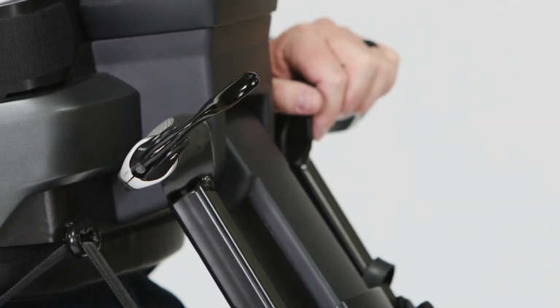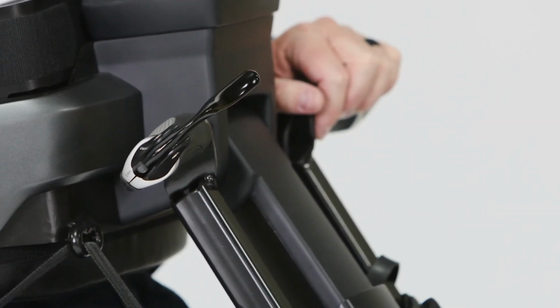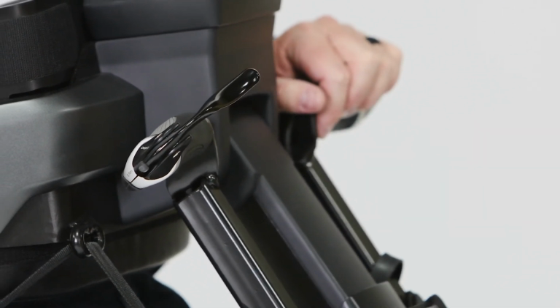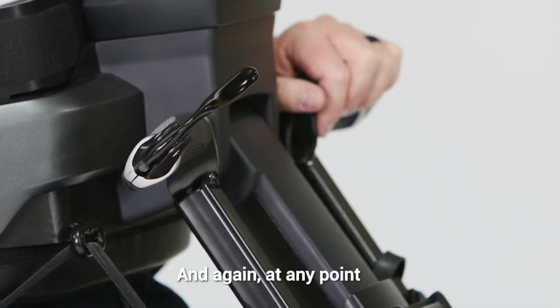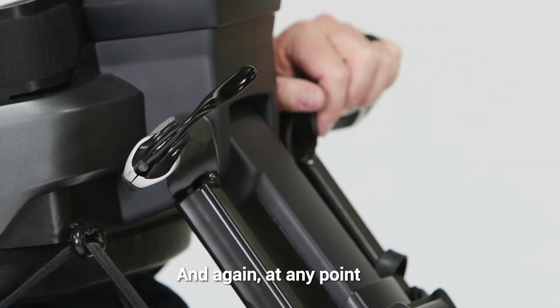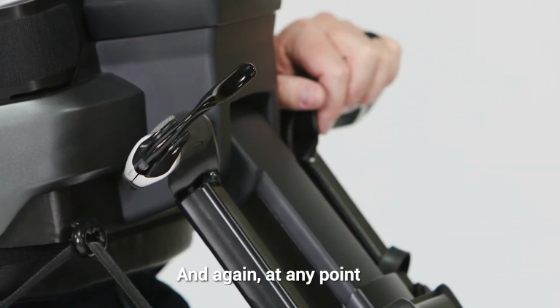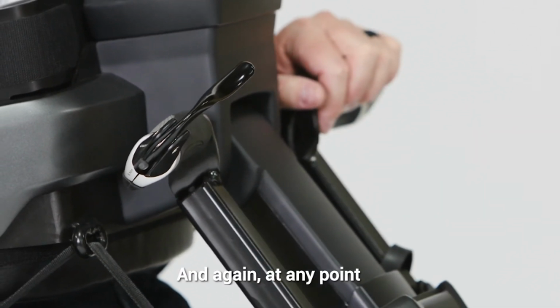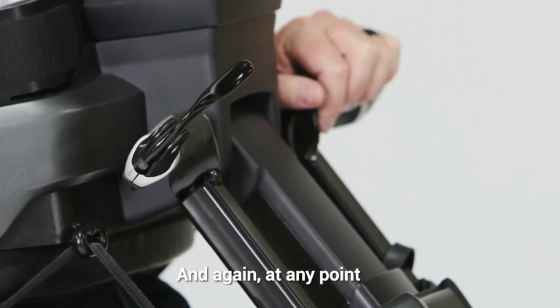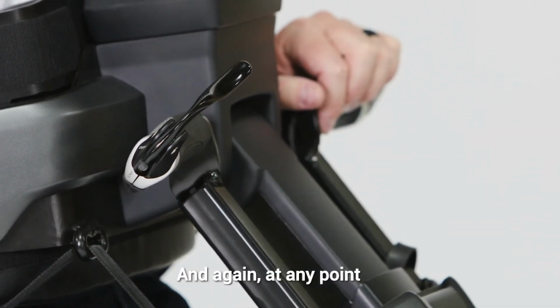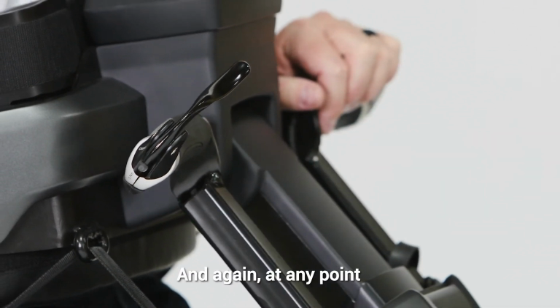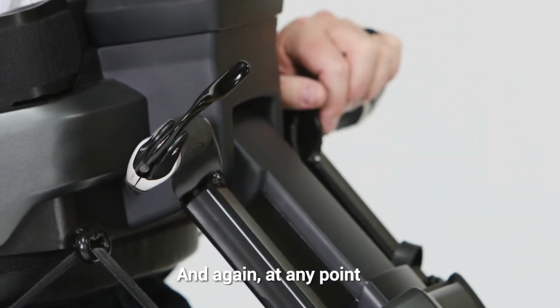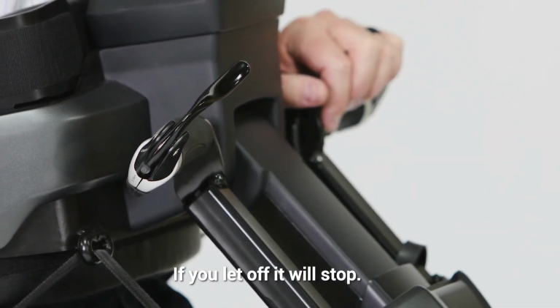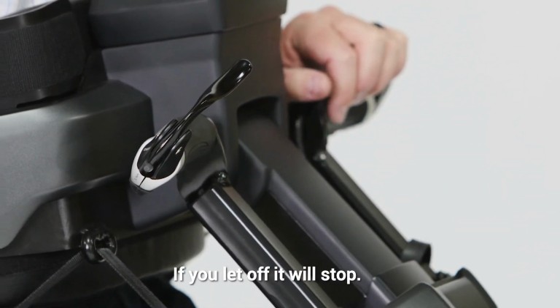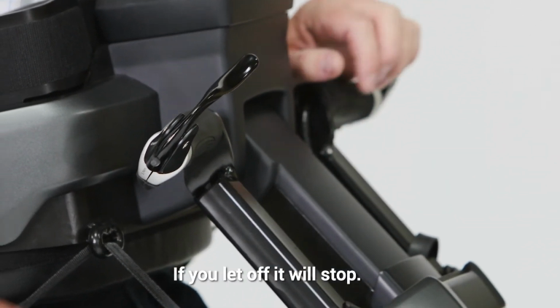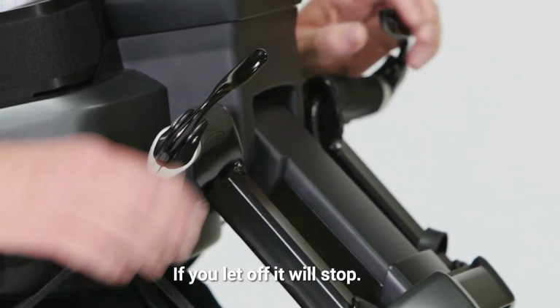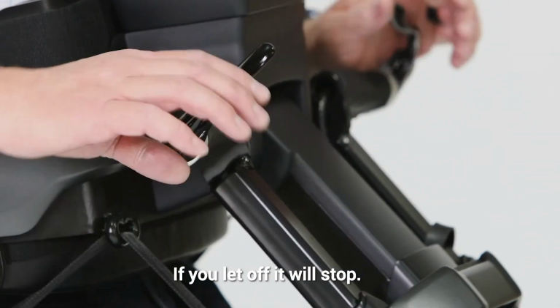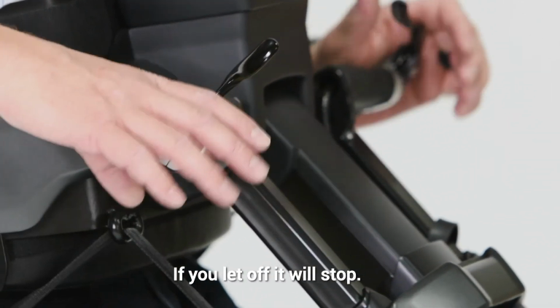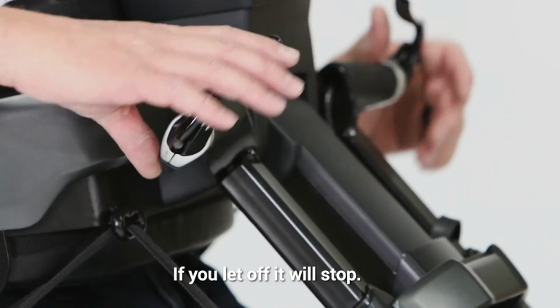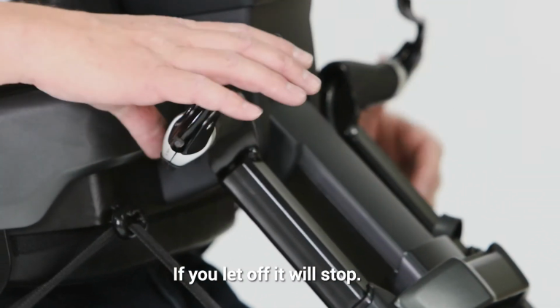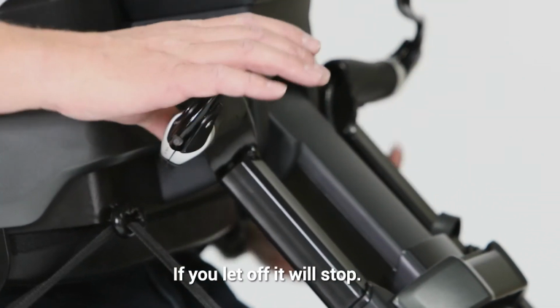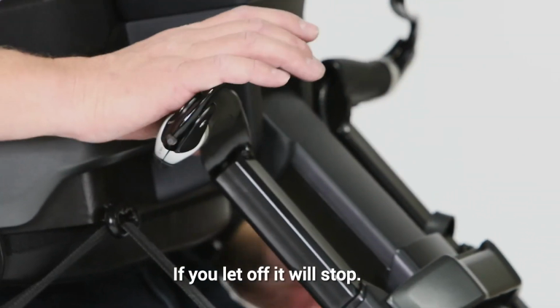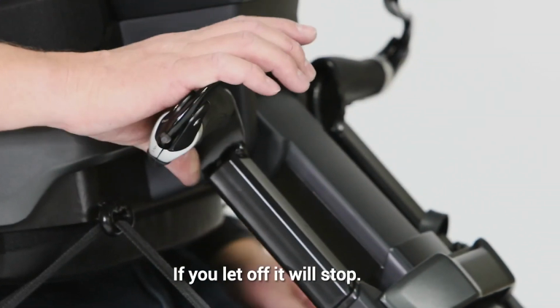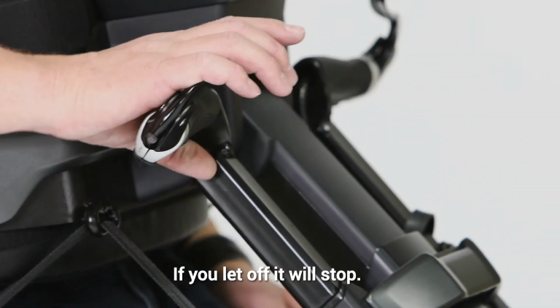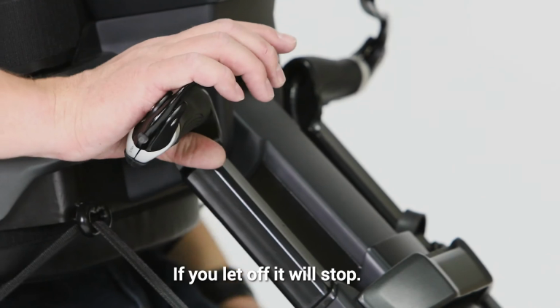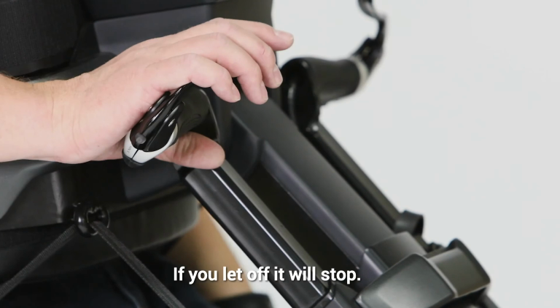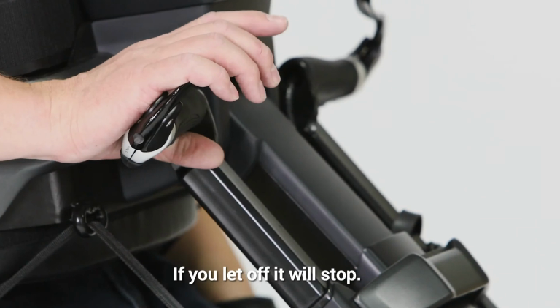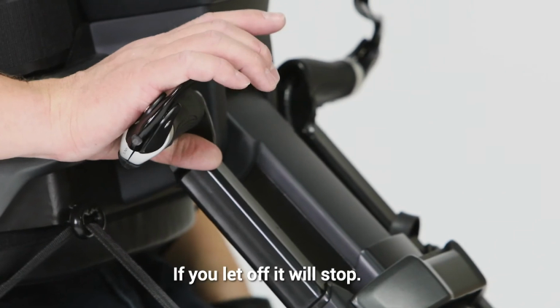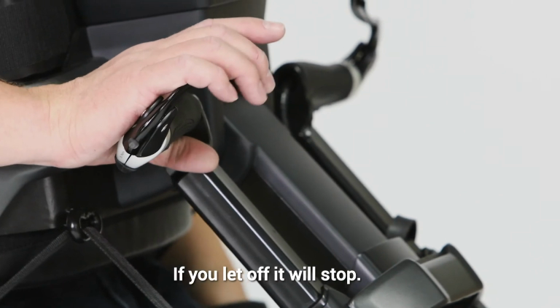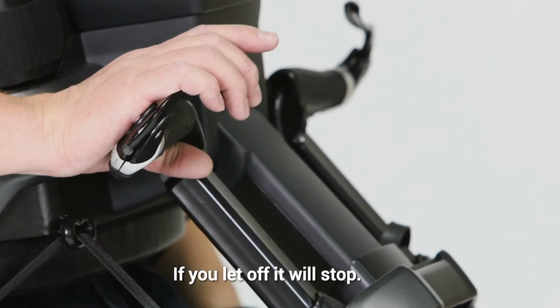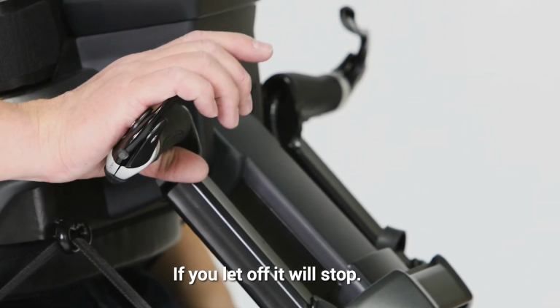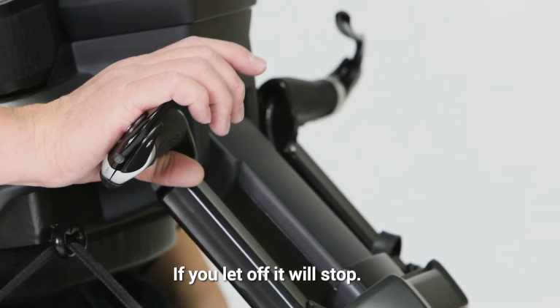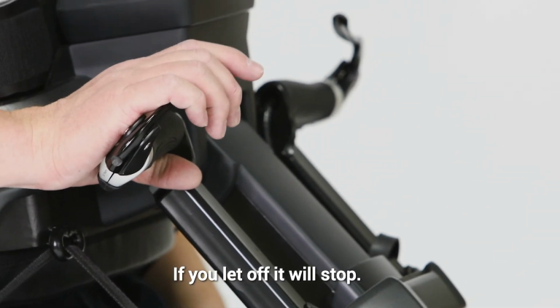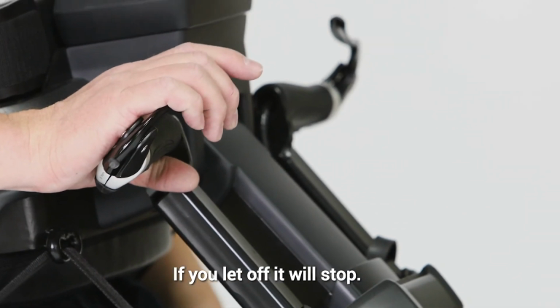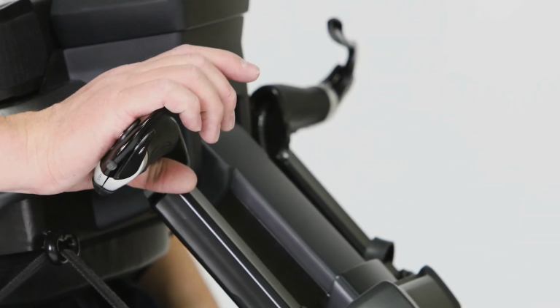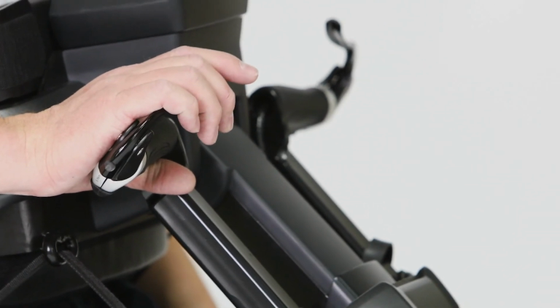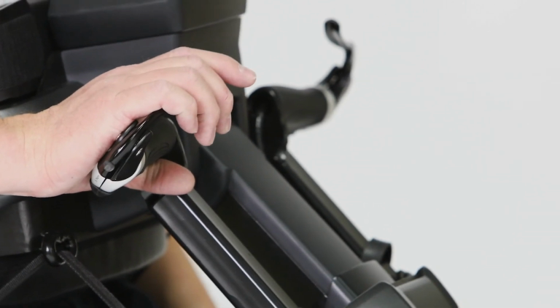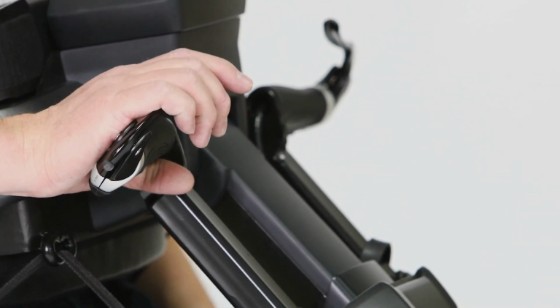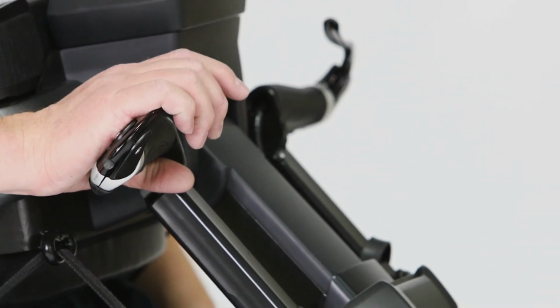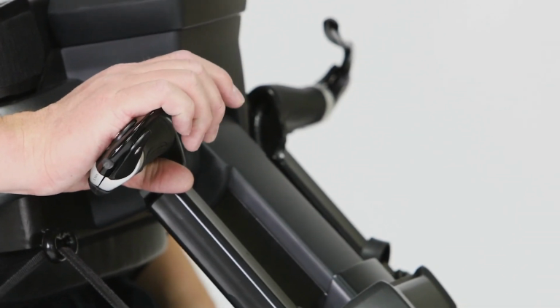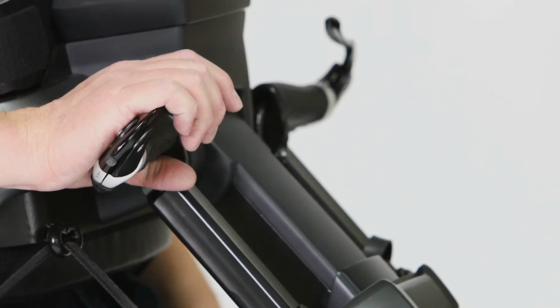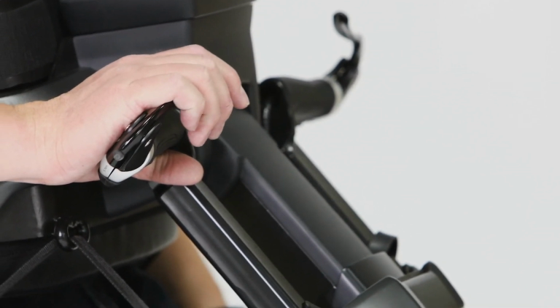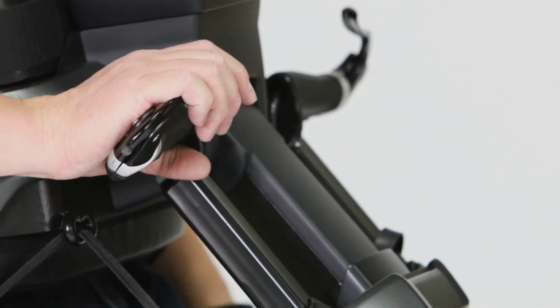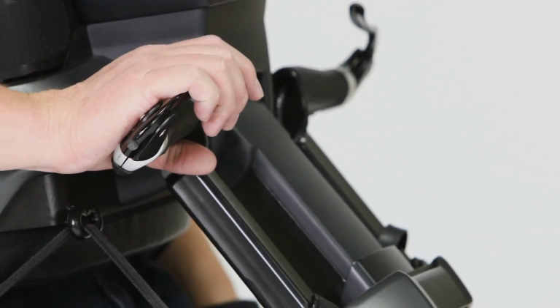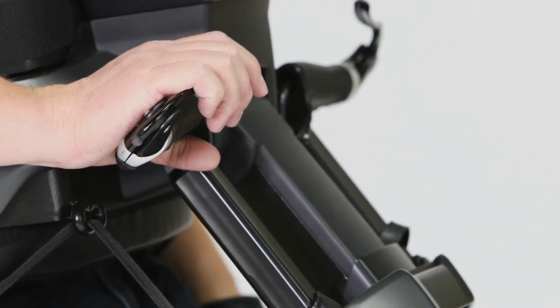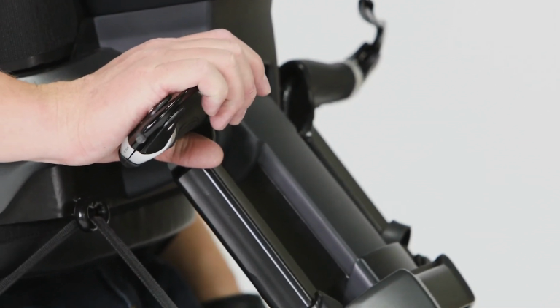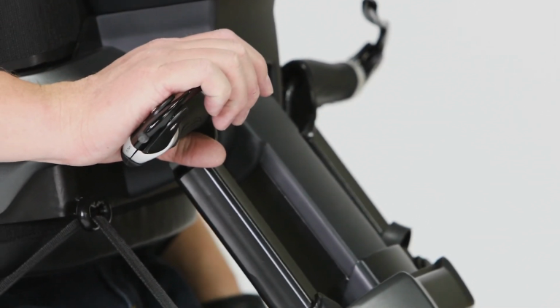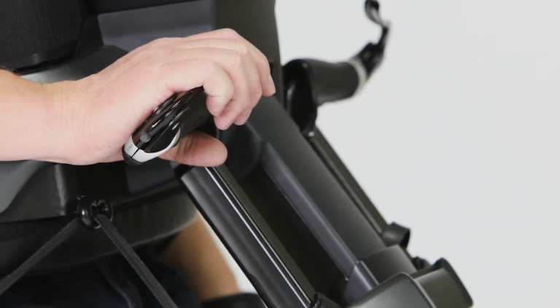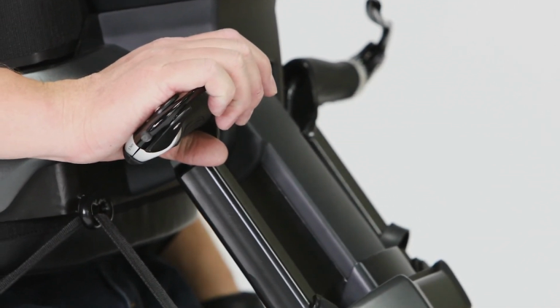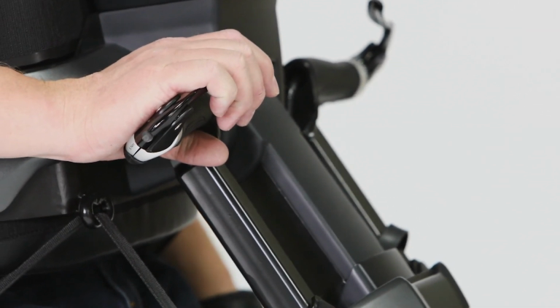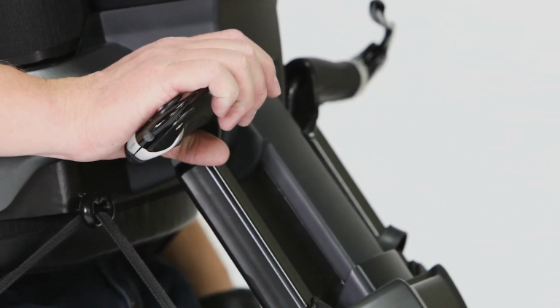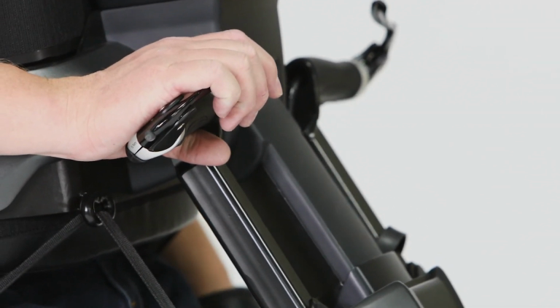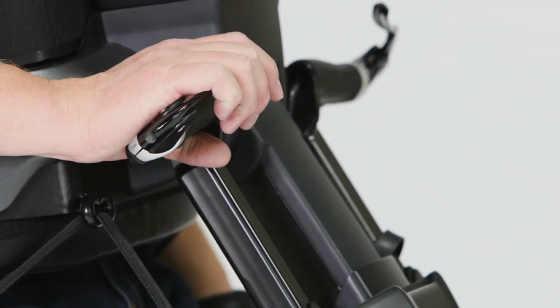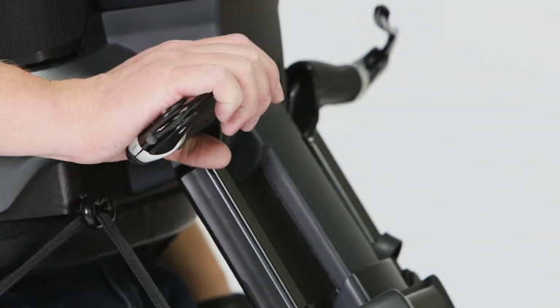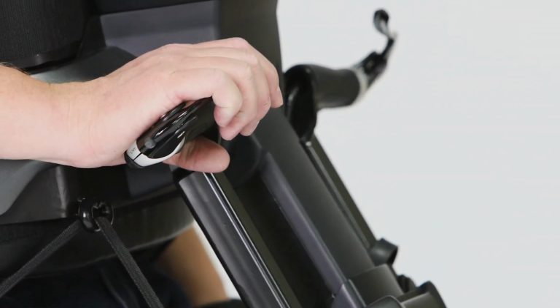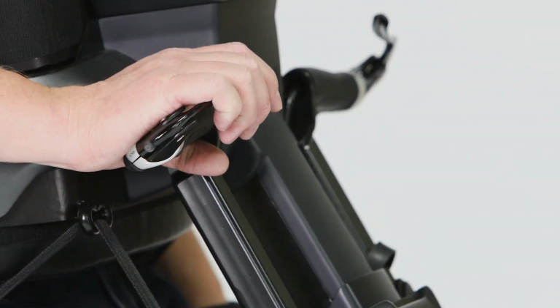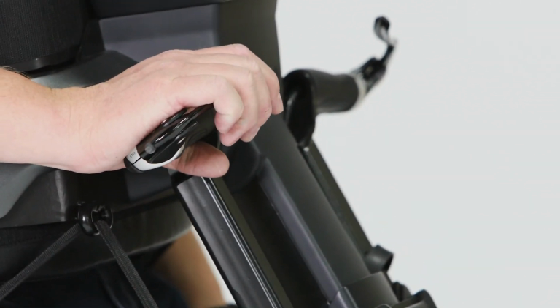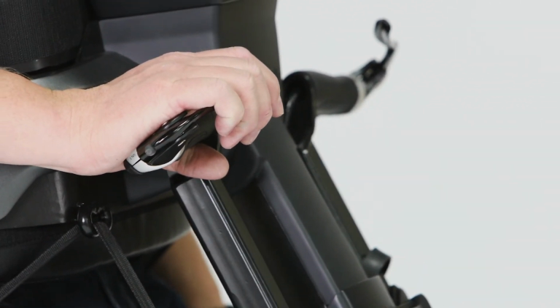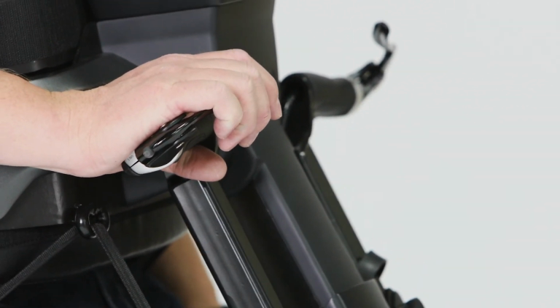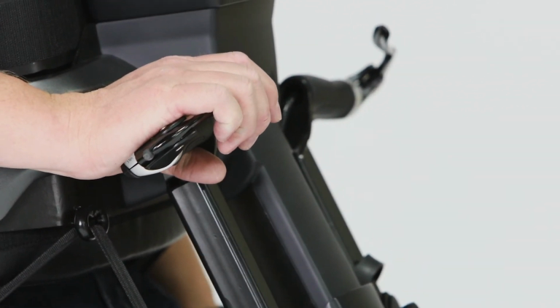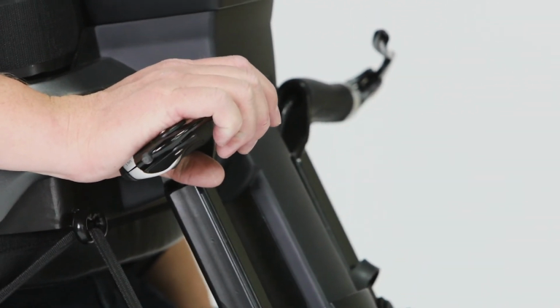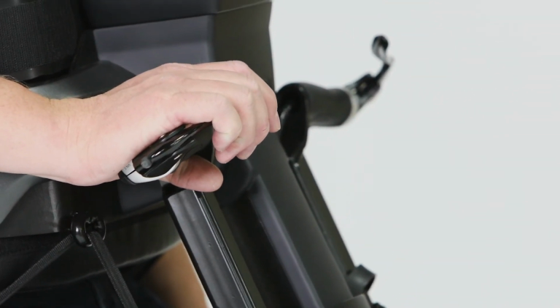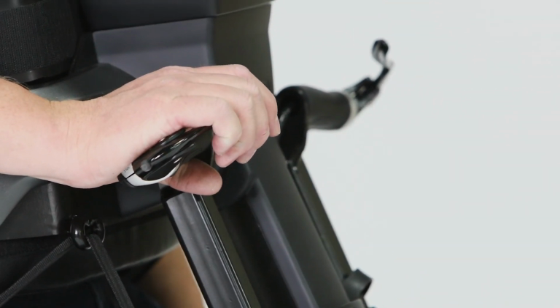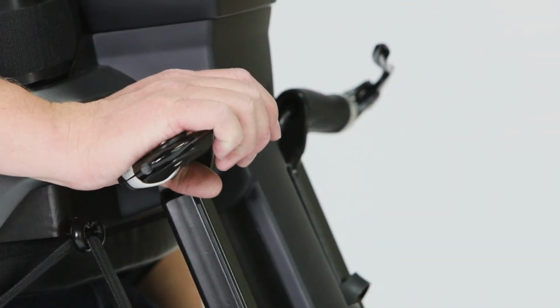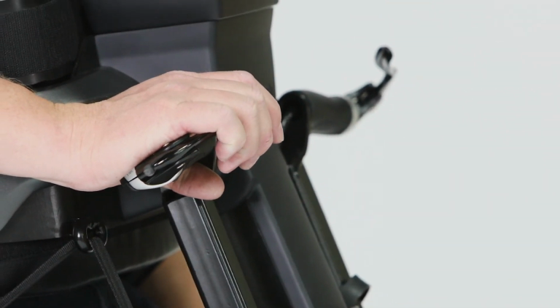At any point, if you let off the lever, it will stop. You can go back down or you can go back up.